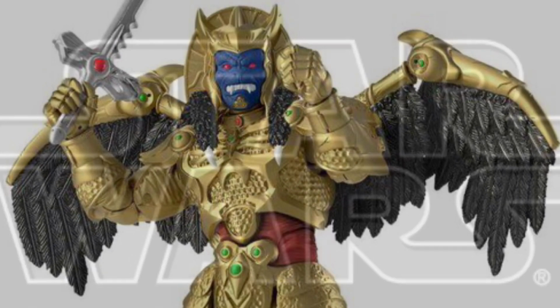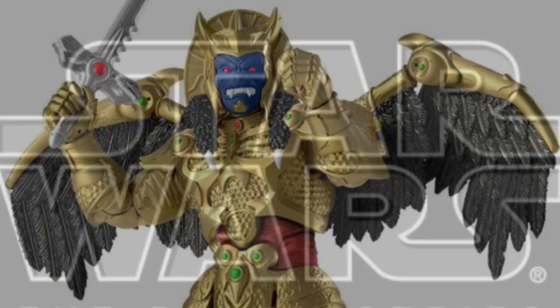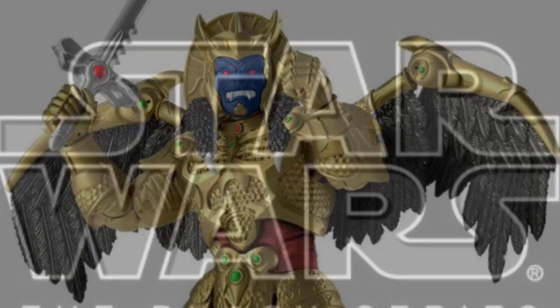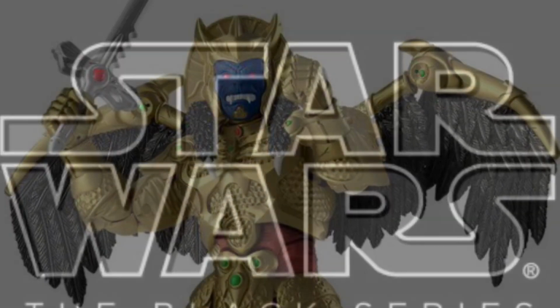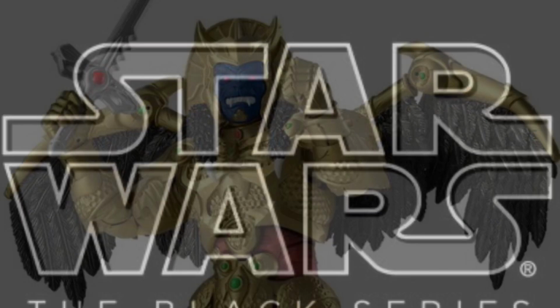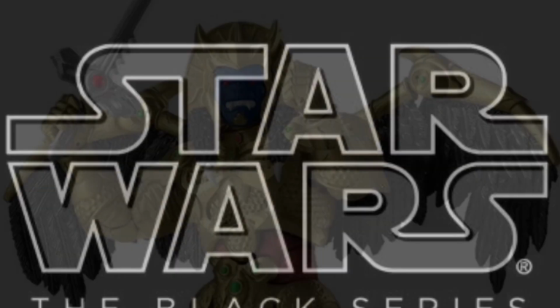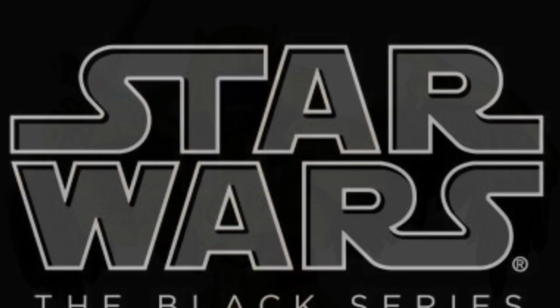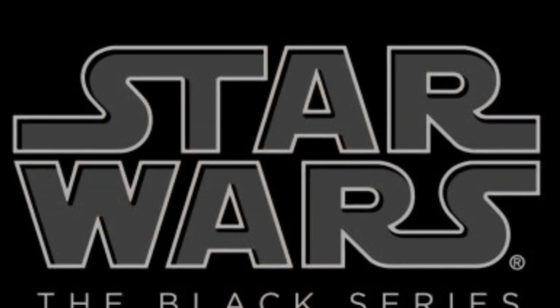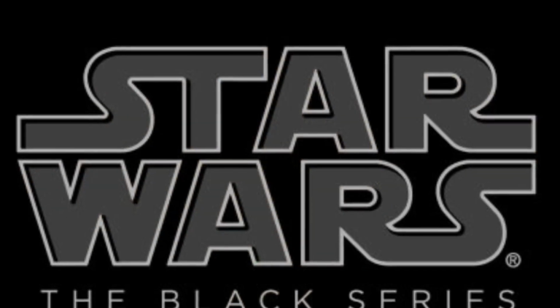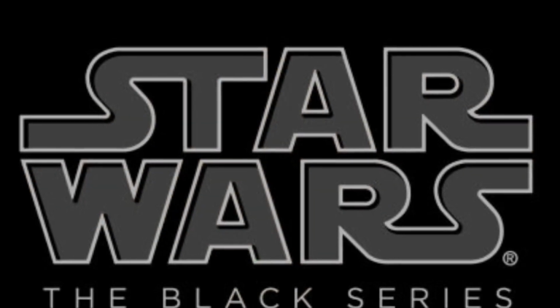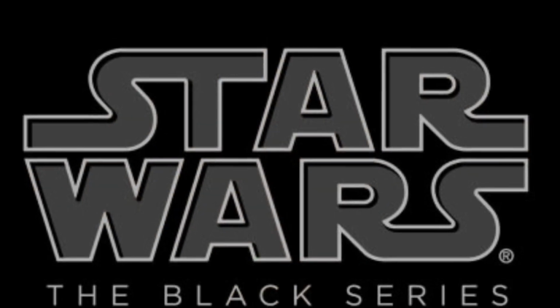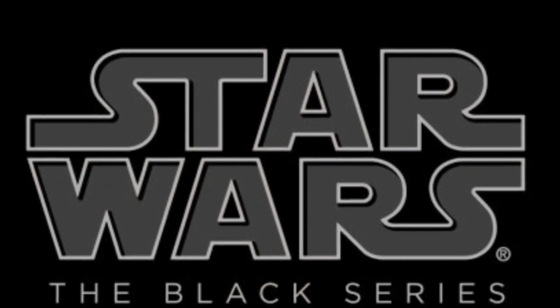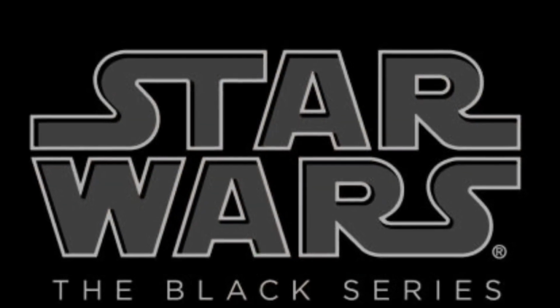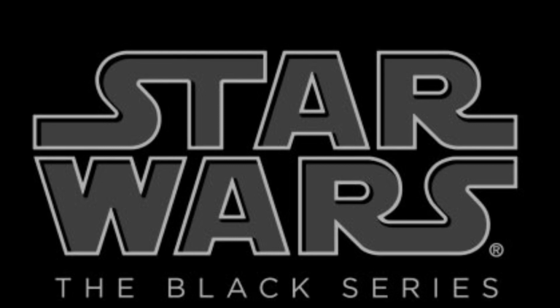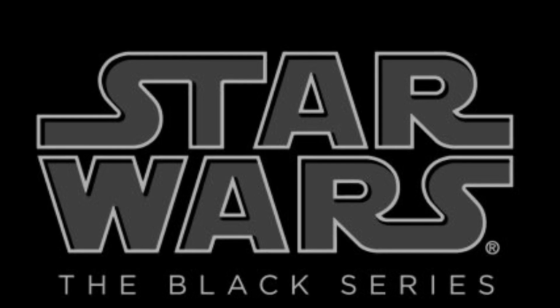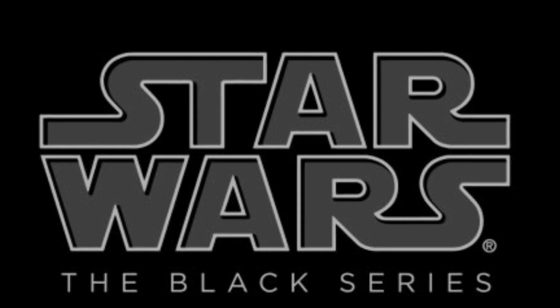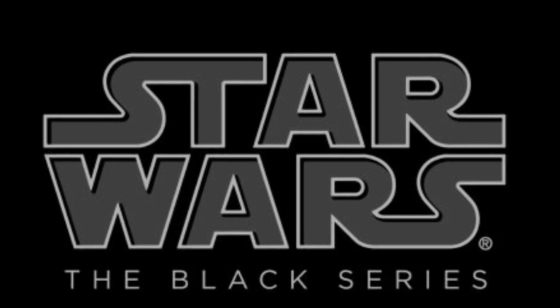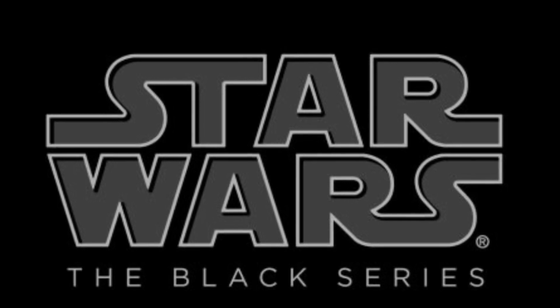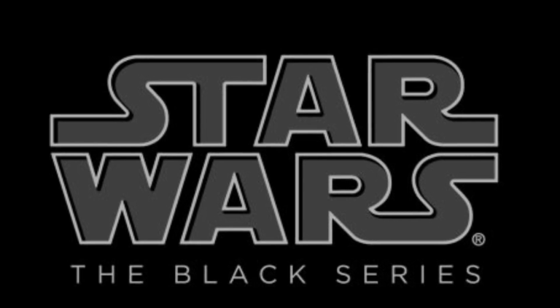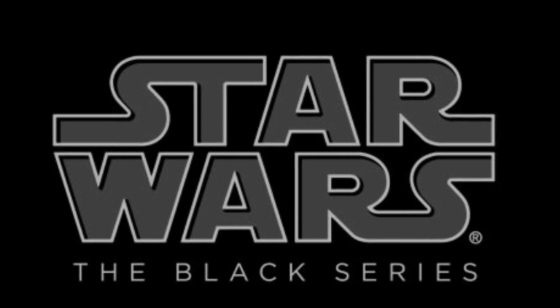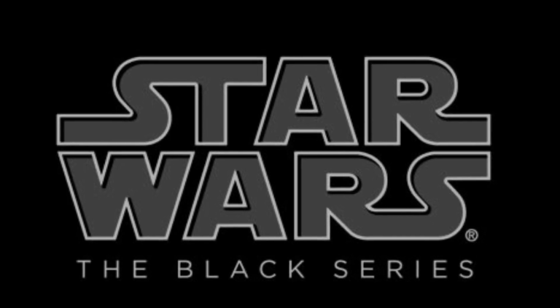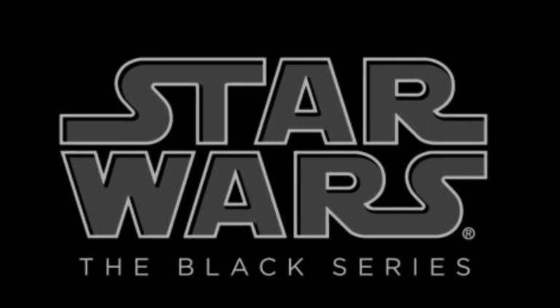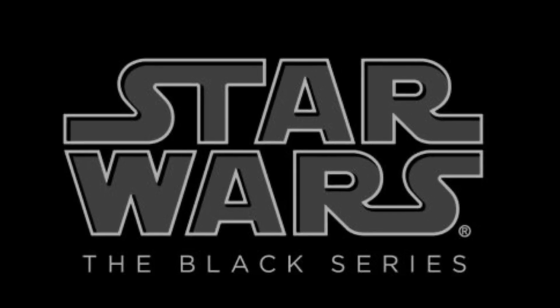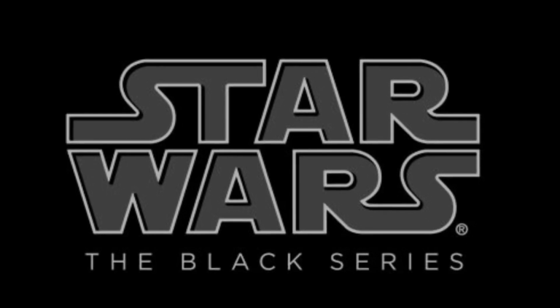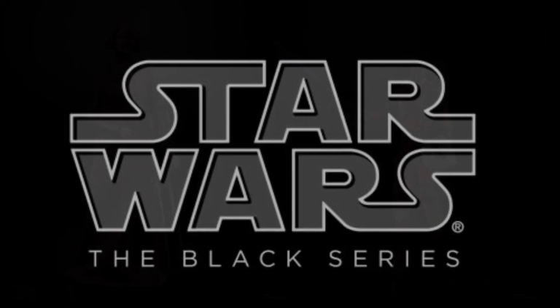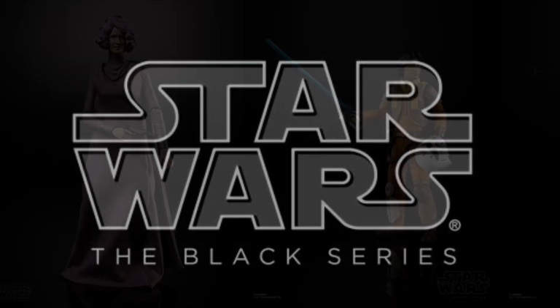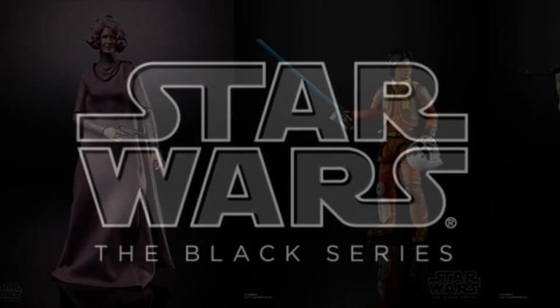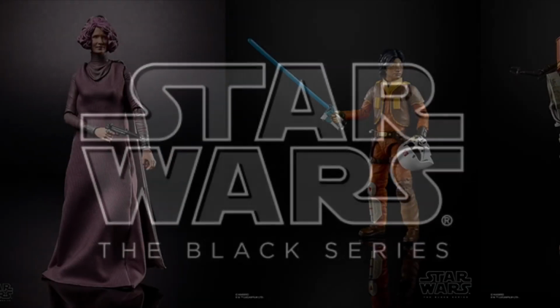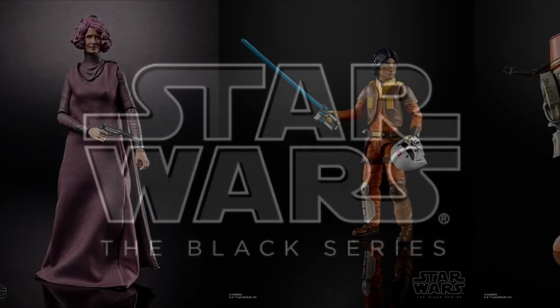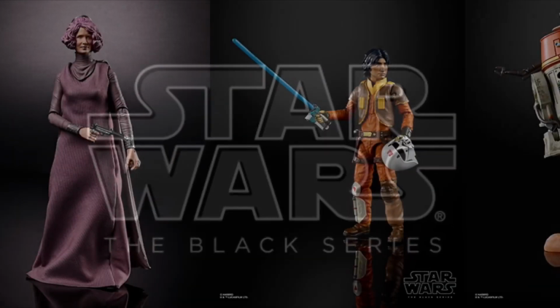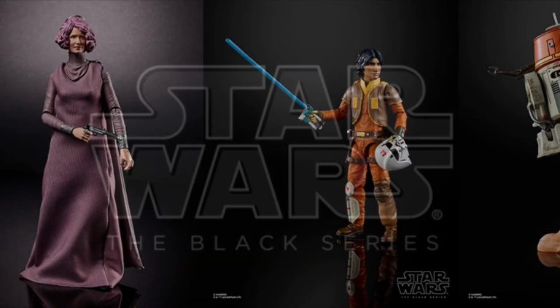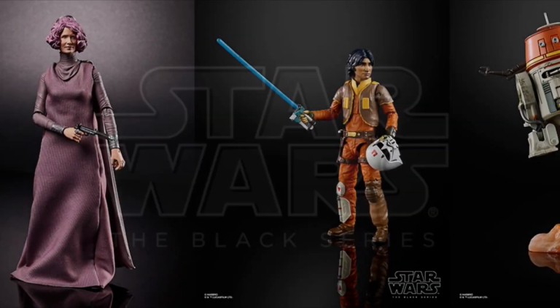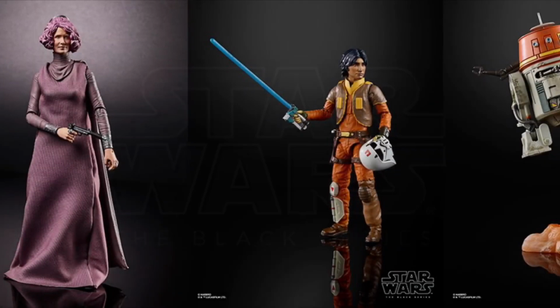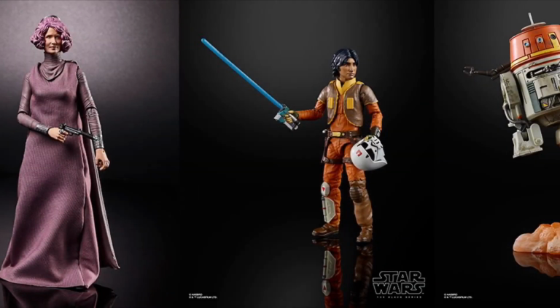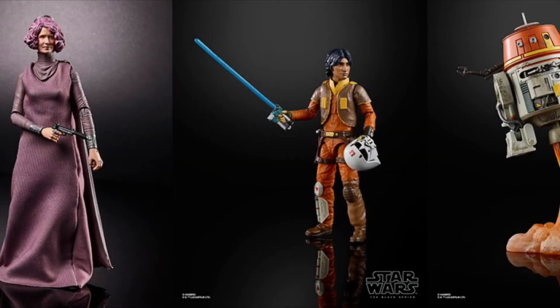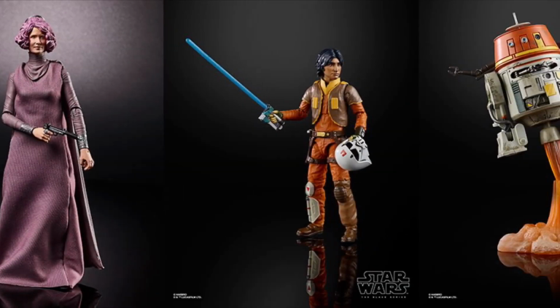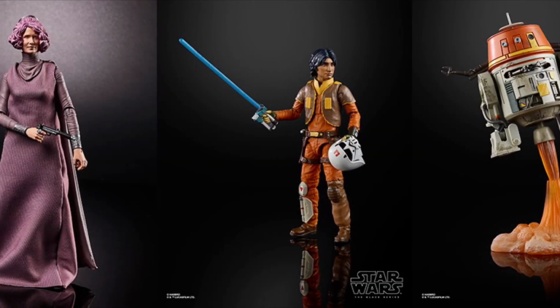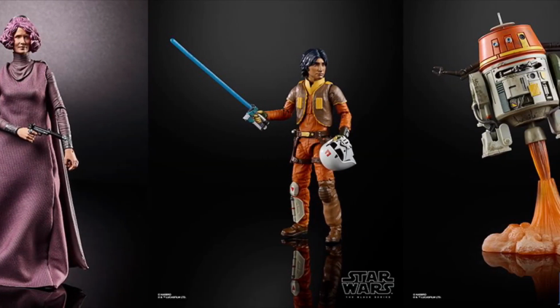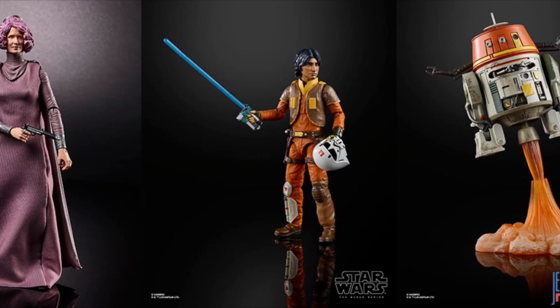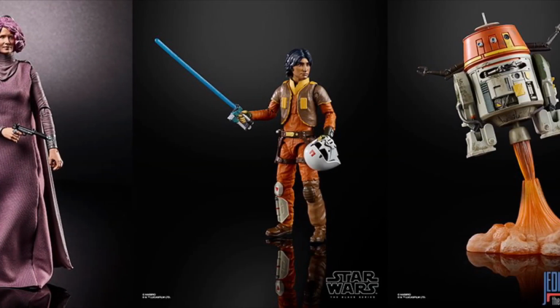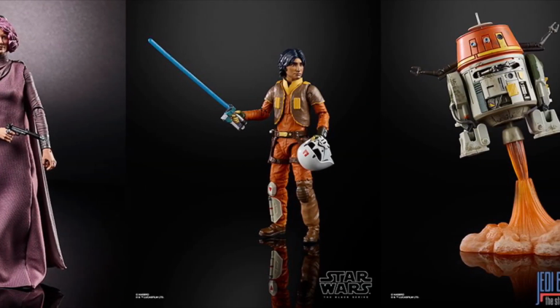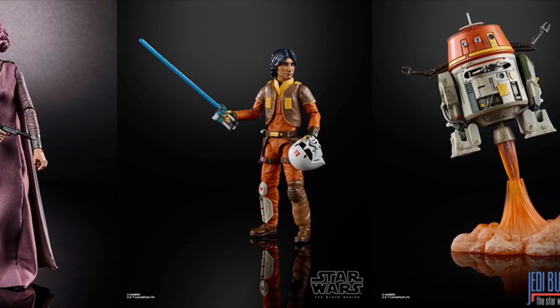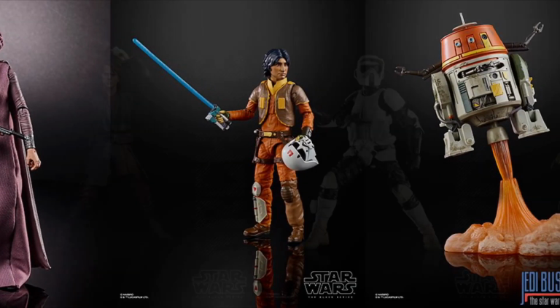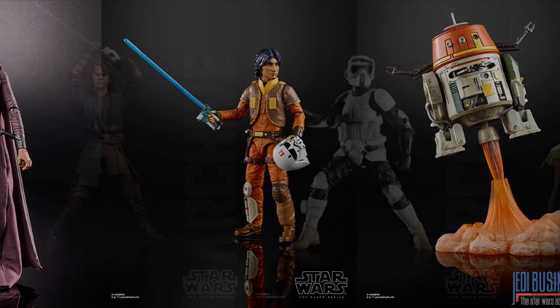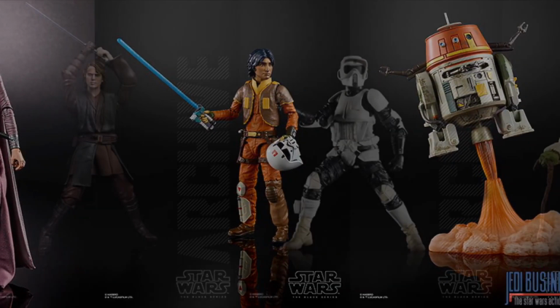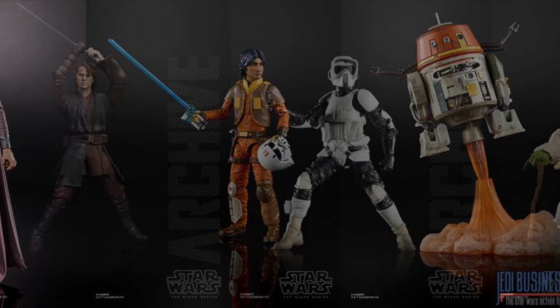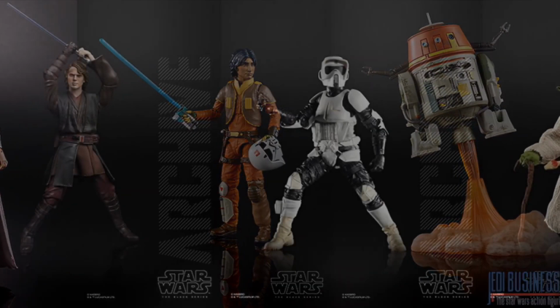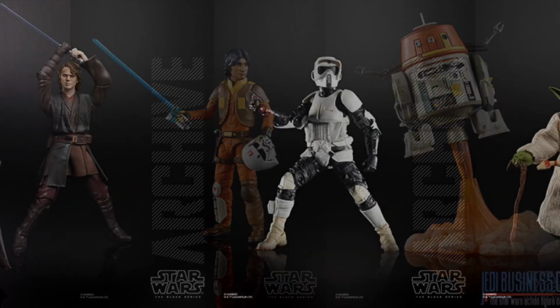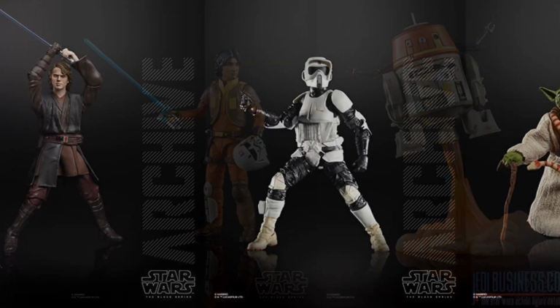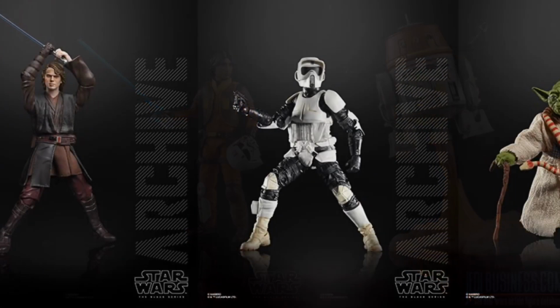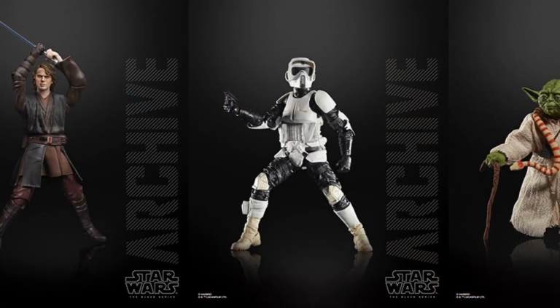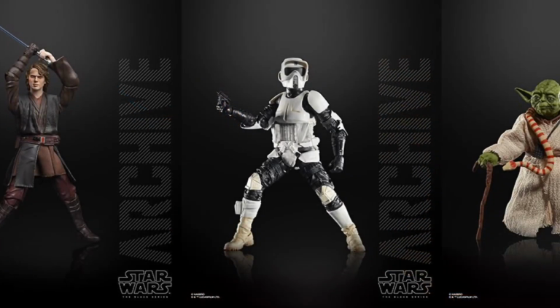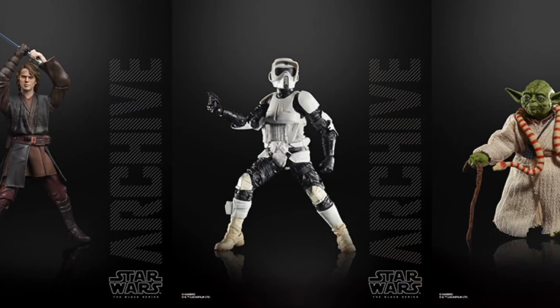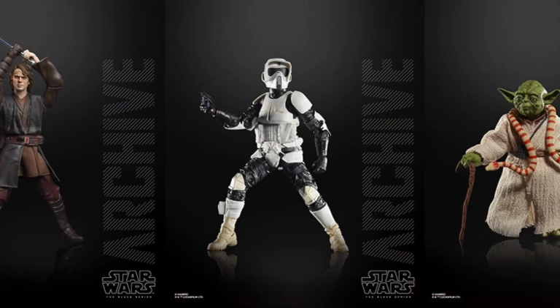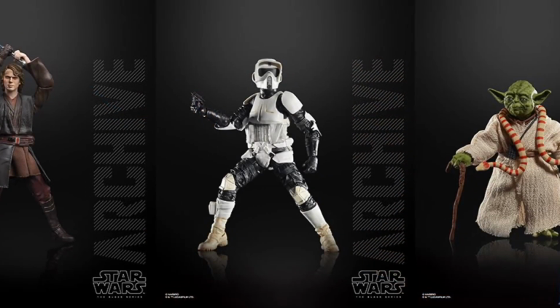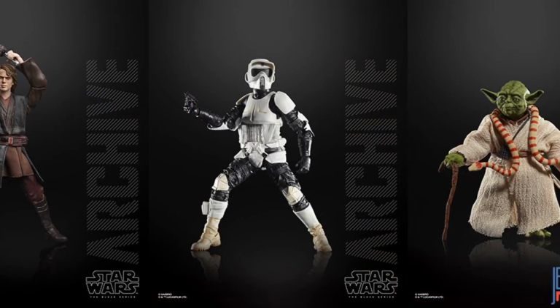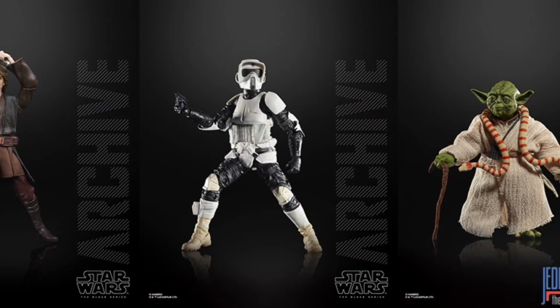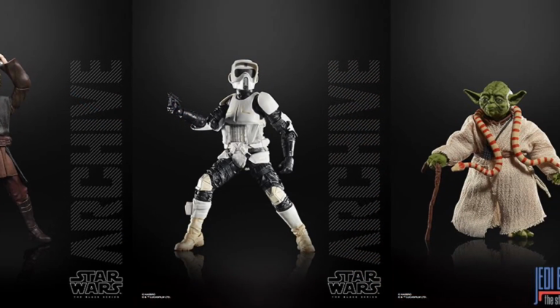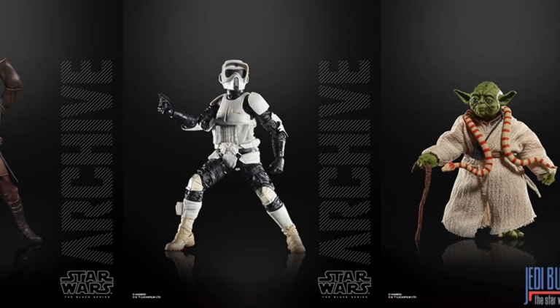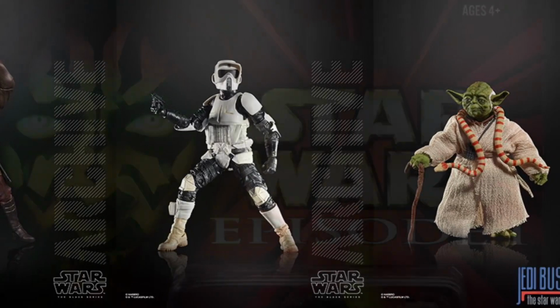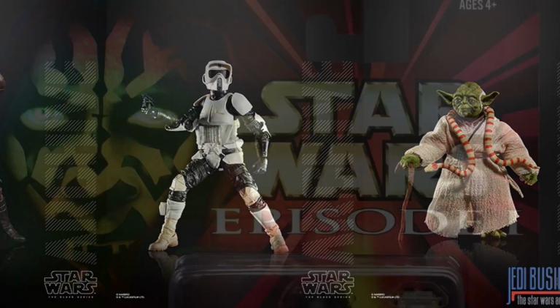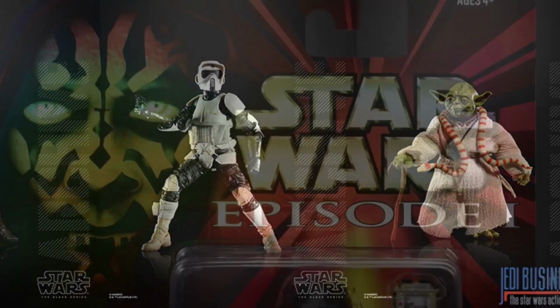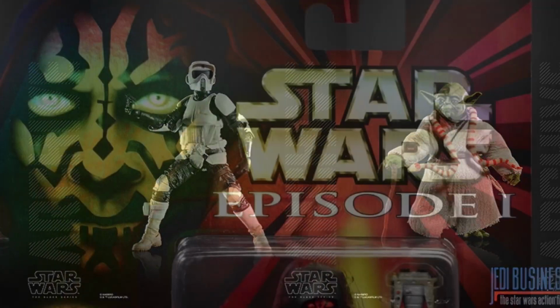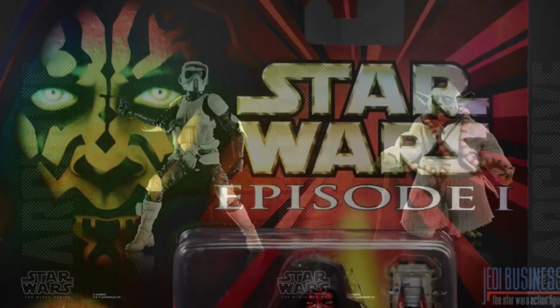Hasbro did also have some of the Star Wars Black Series figures on display, but I think they're withholding most surprises until the Star Wars Celebration.